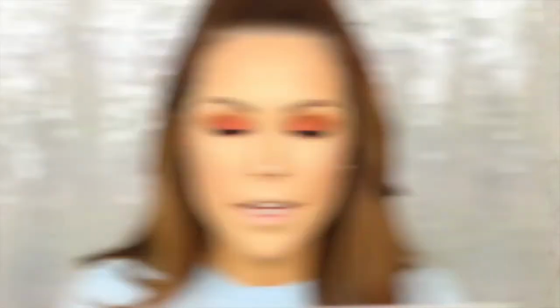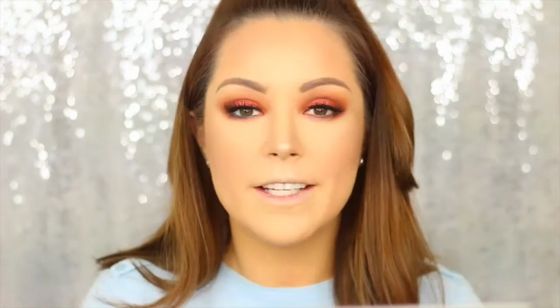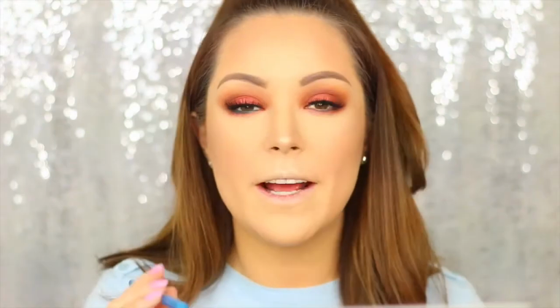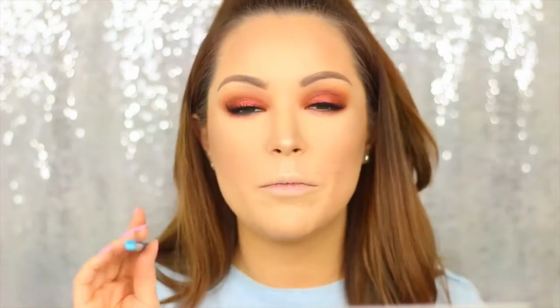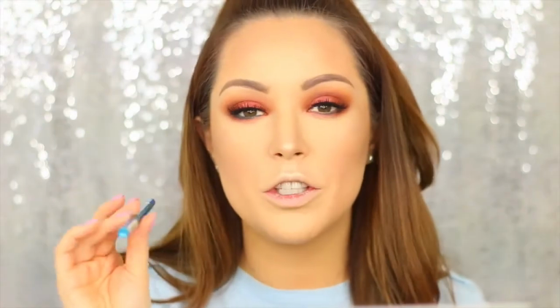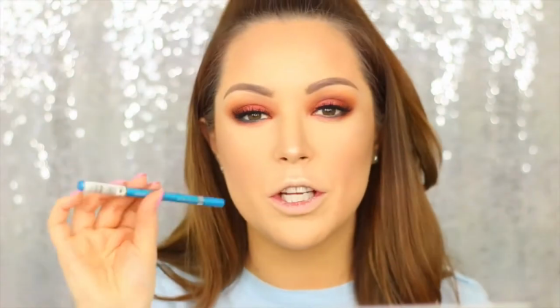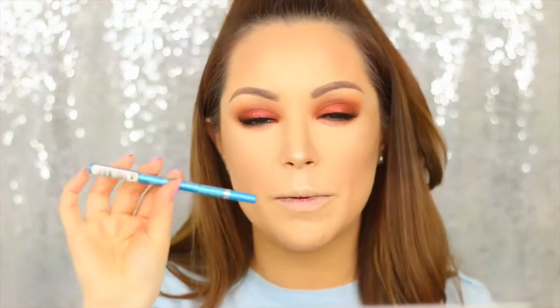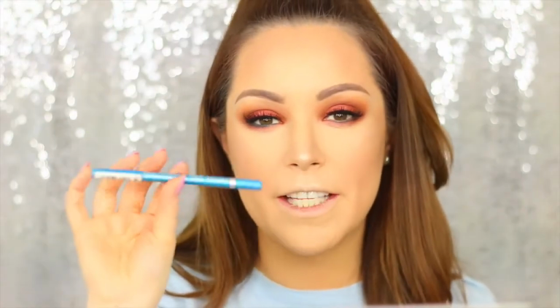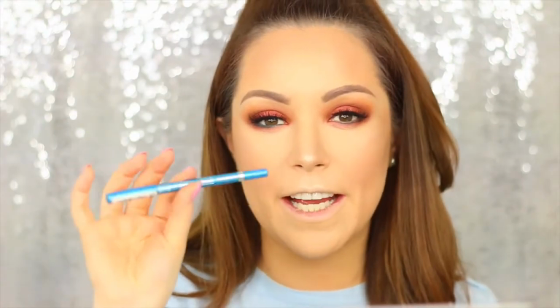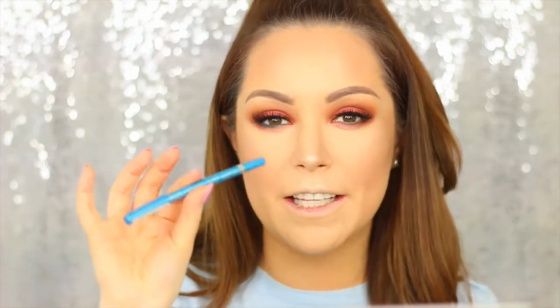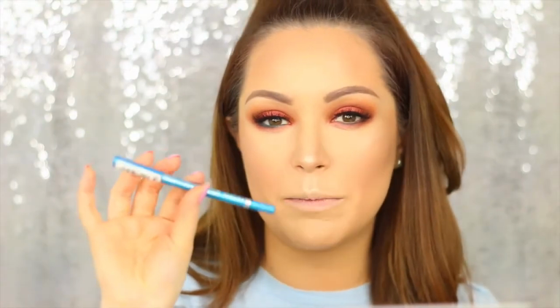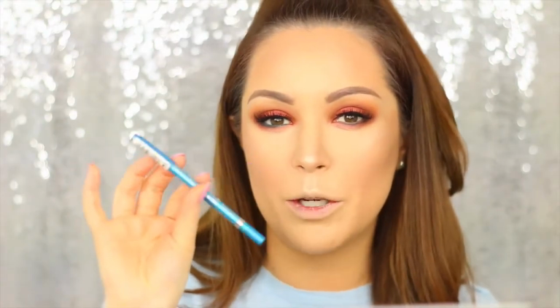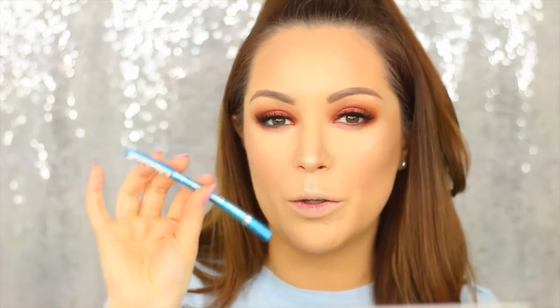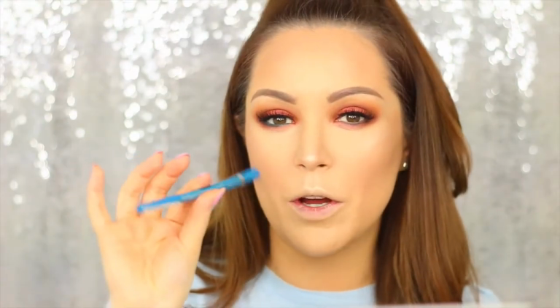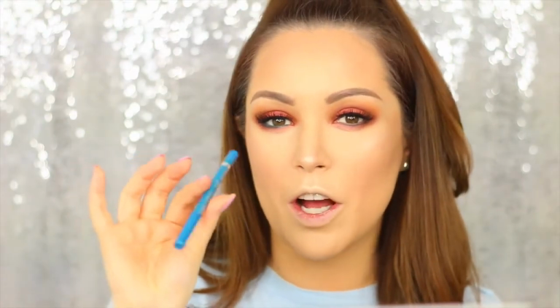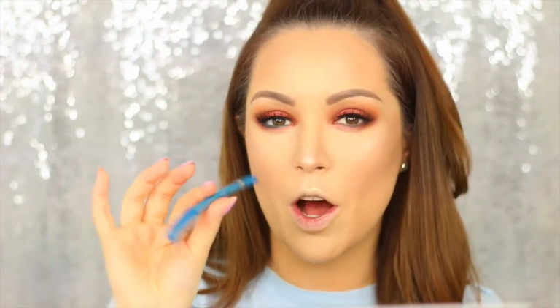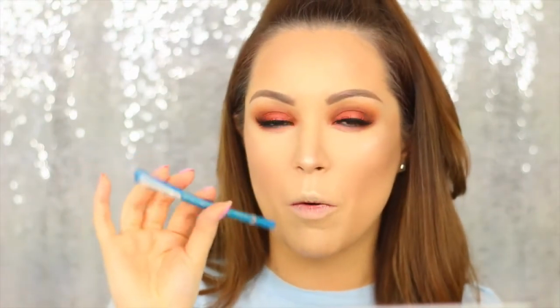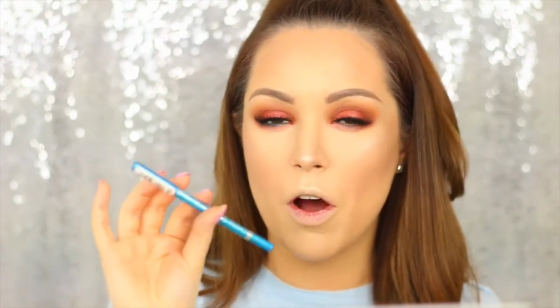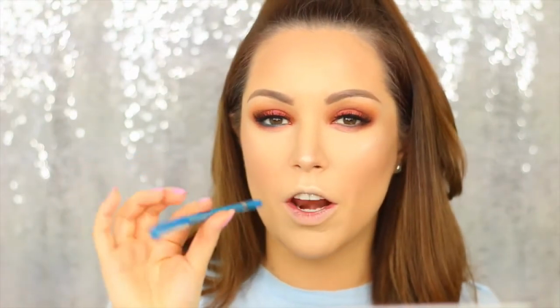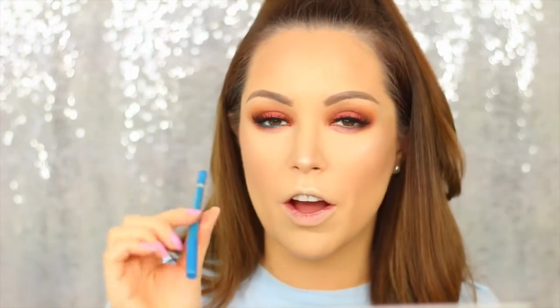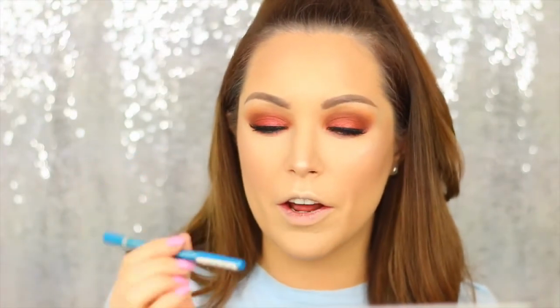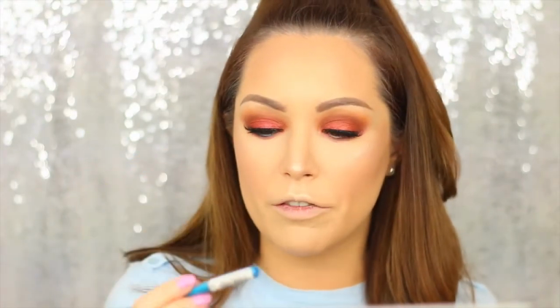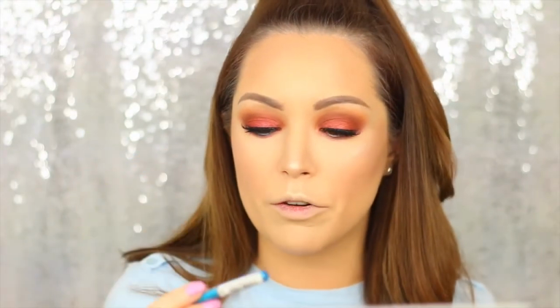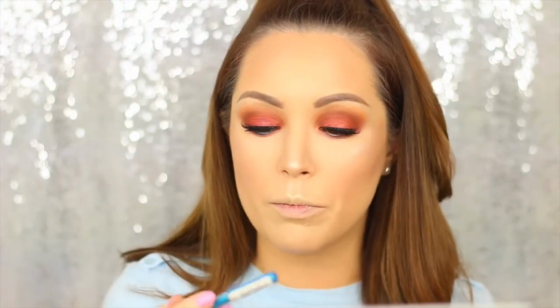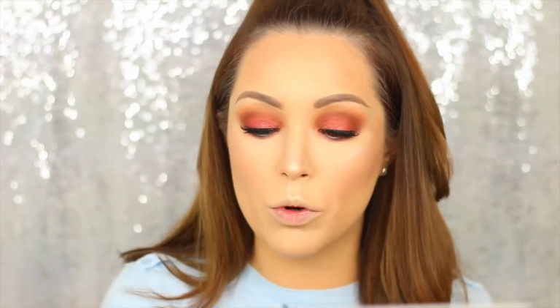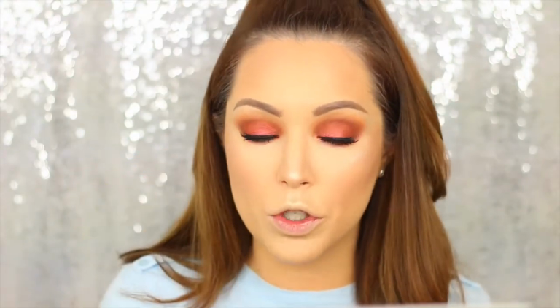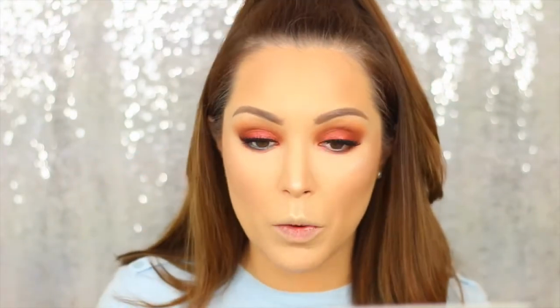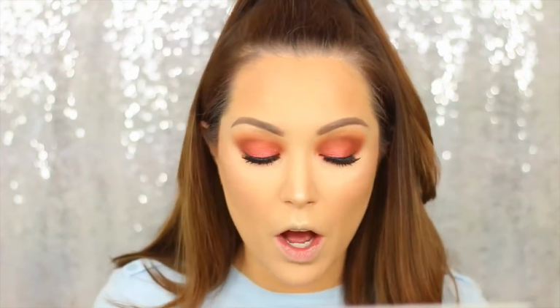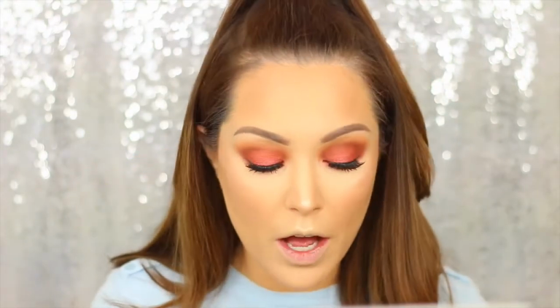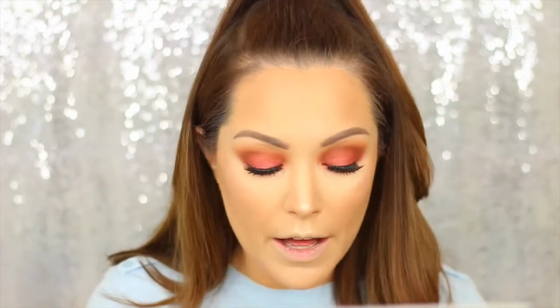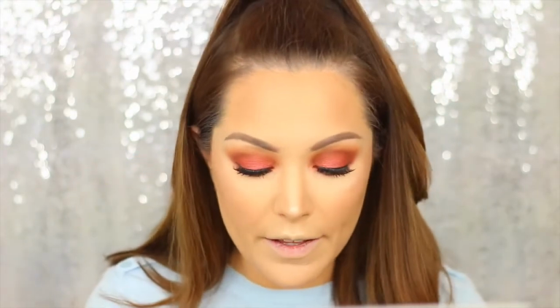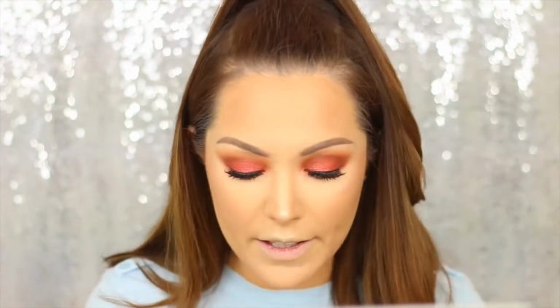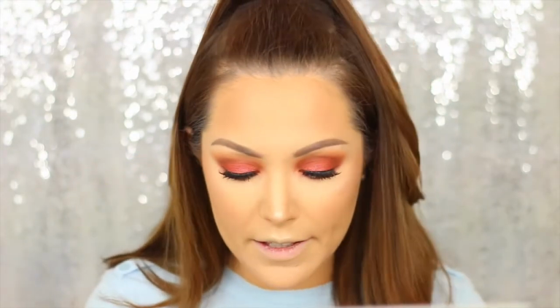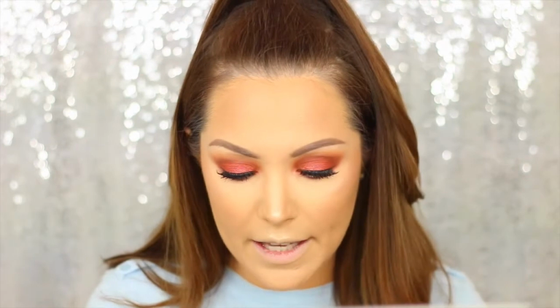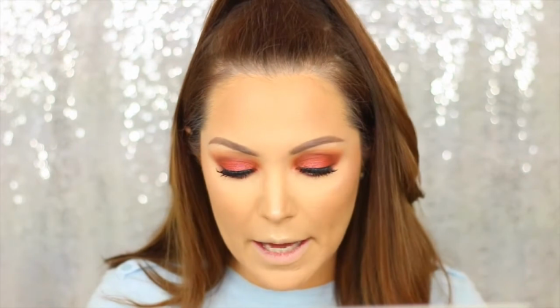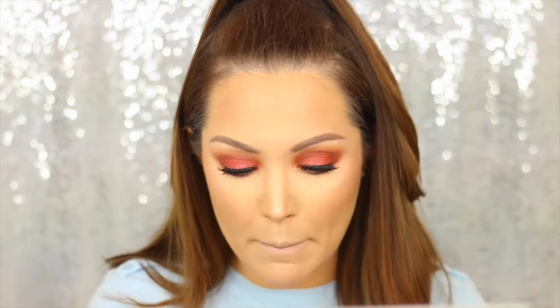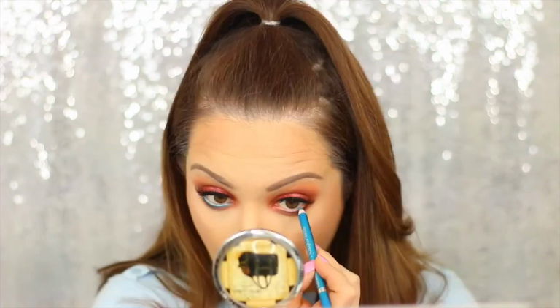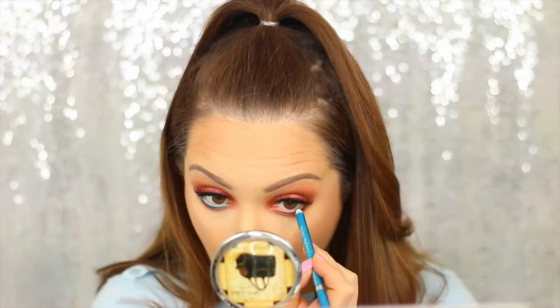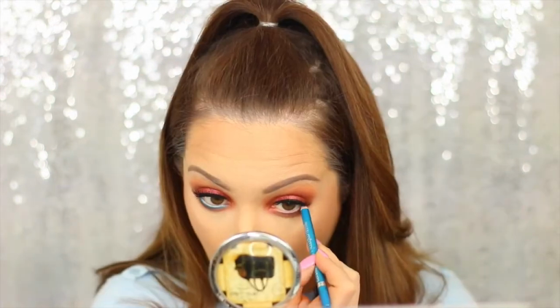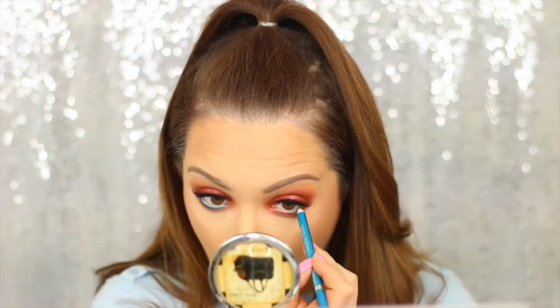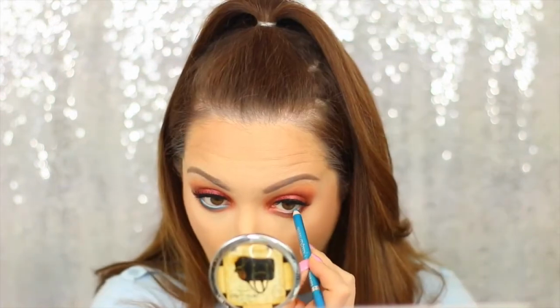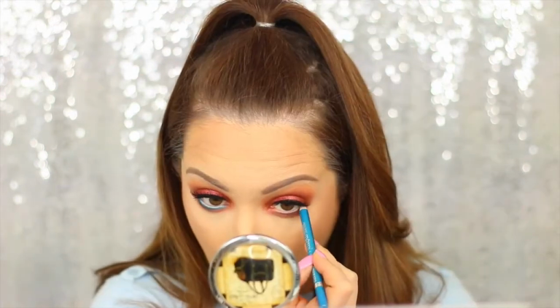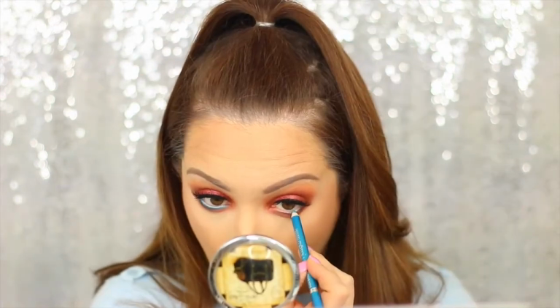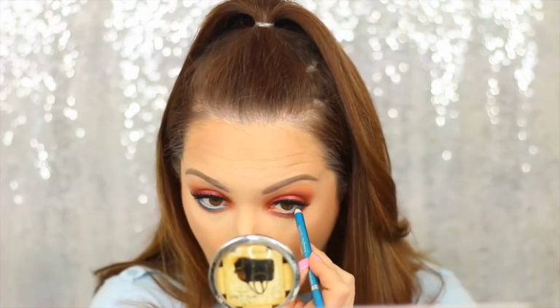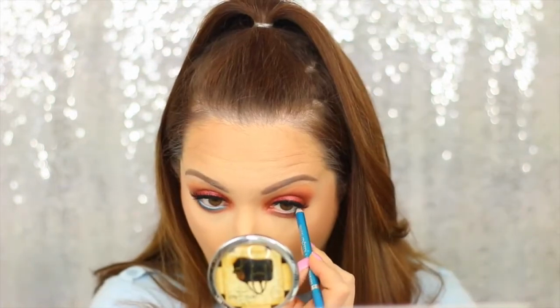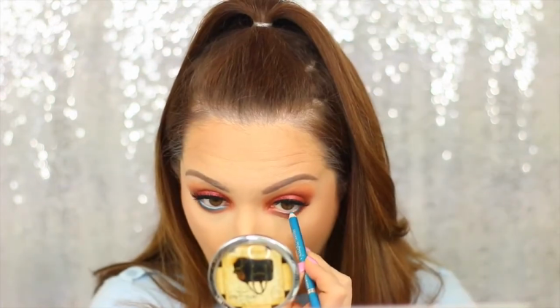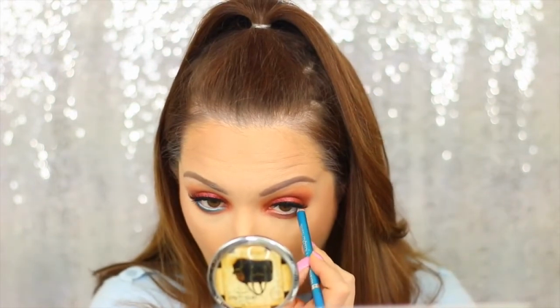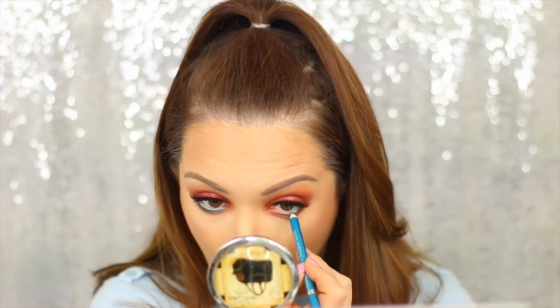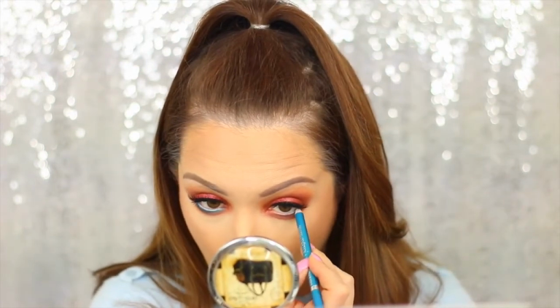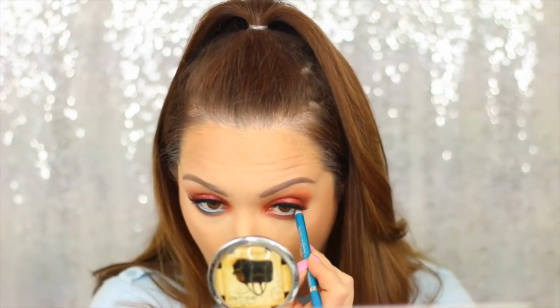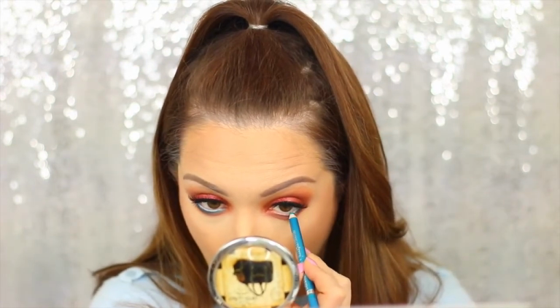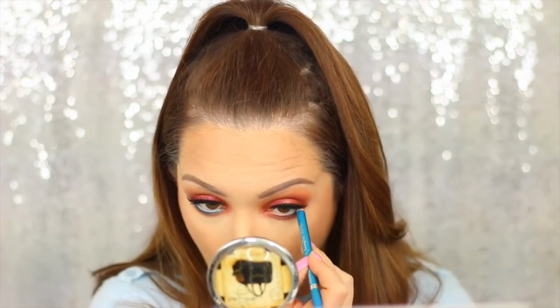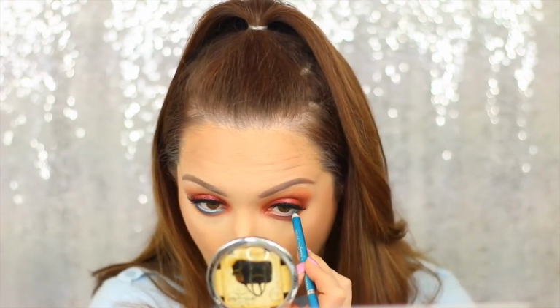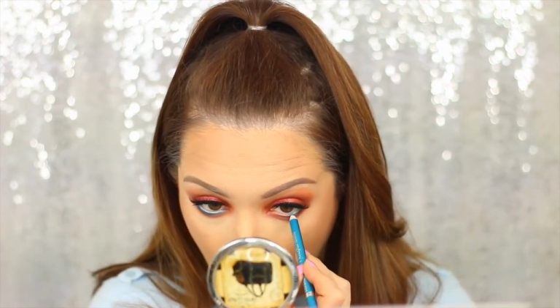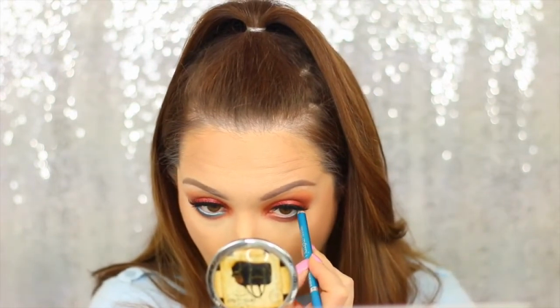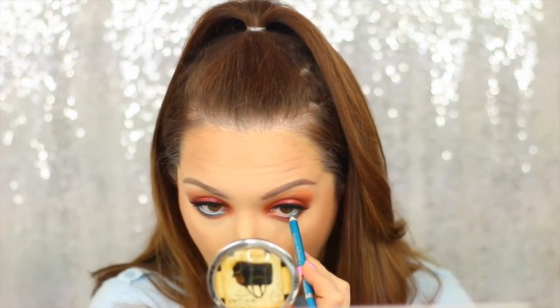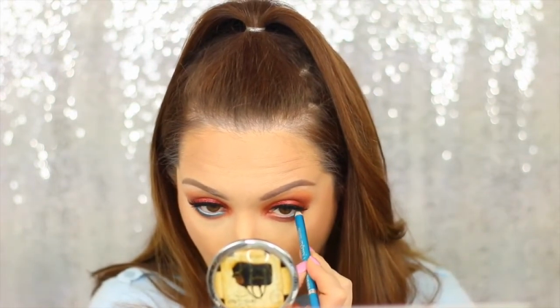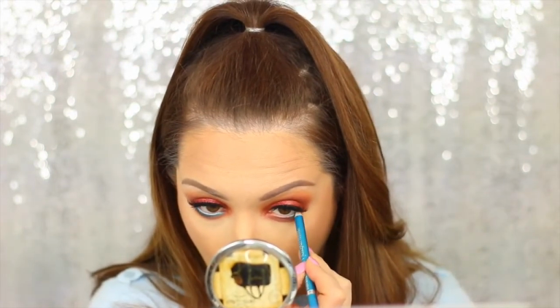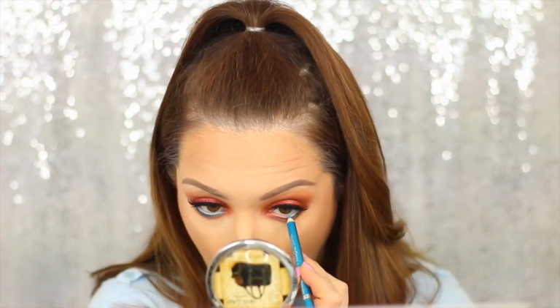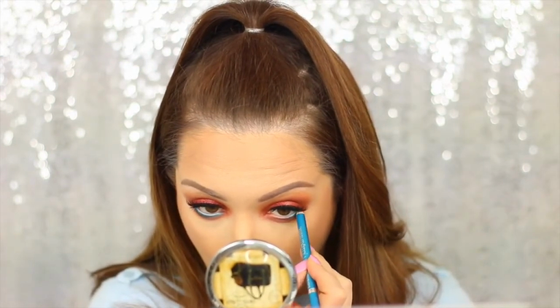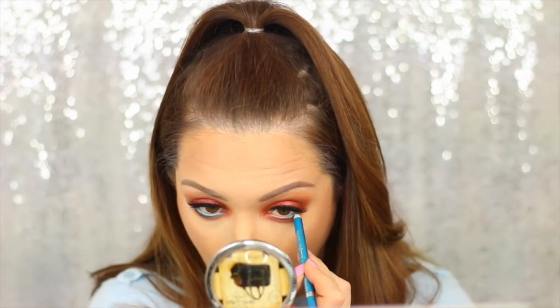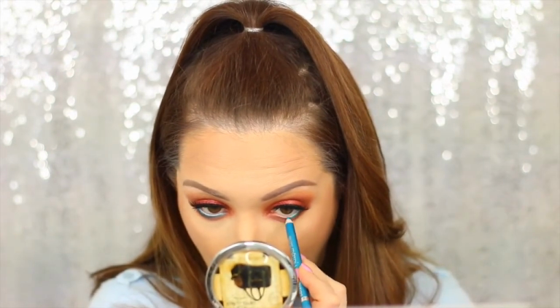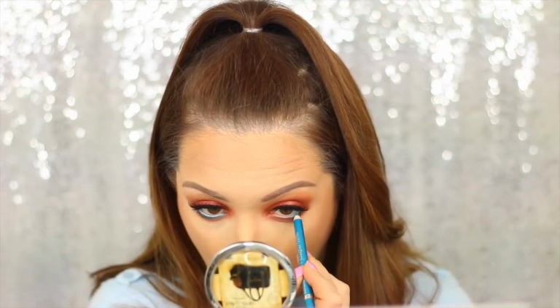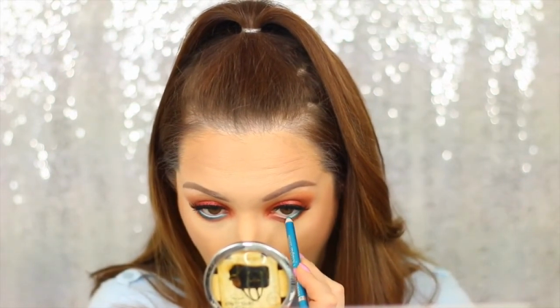Now I'm taking the Blue Coal Eyeliner from Bourjois — this is the Metallic Eyeliner — and I'm just going to be tightlining with this.